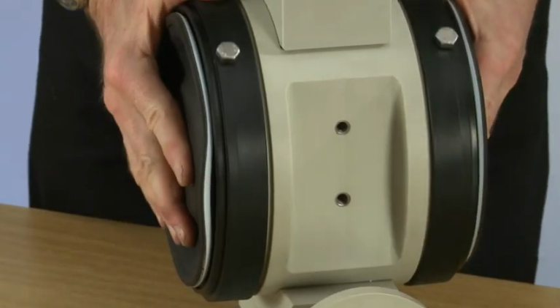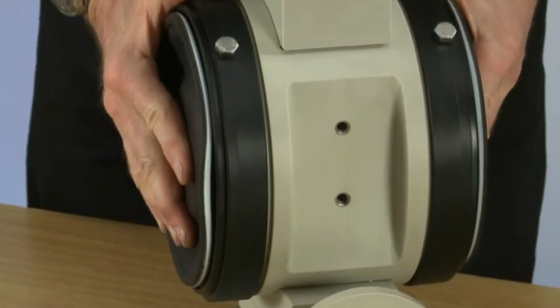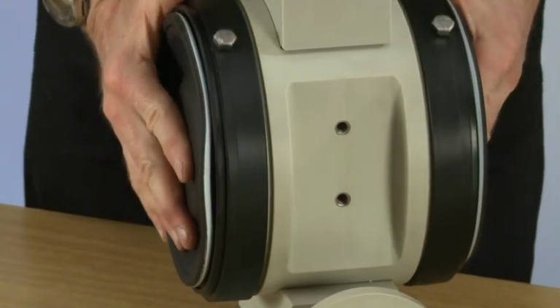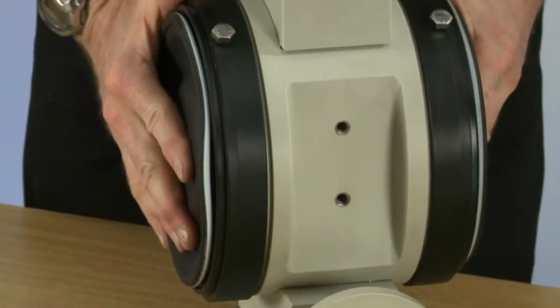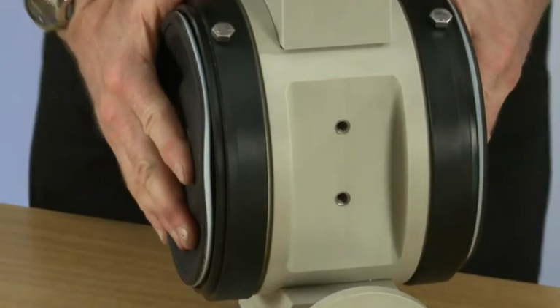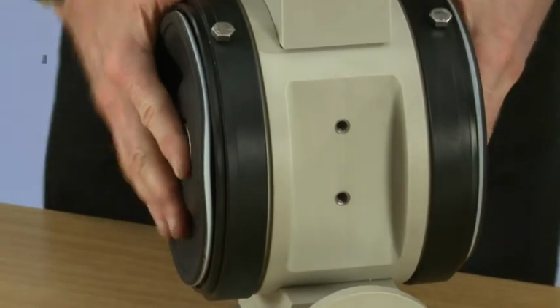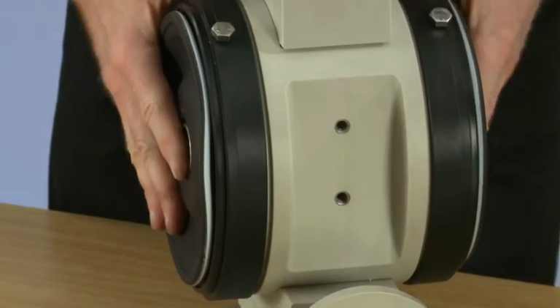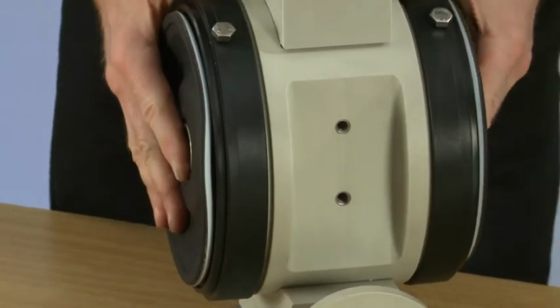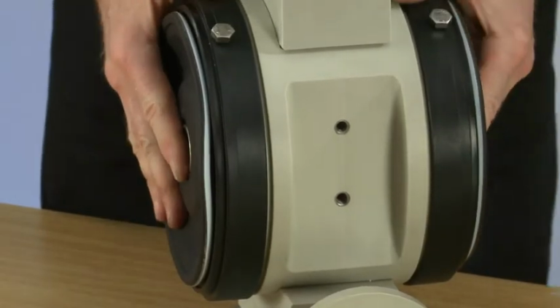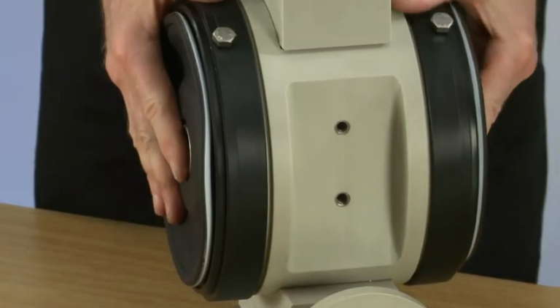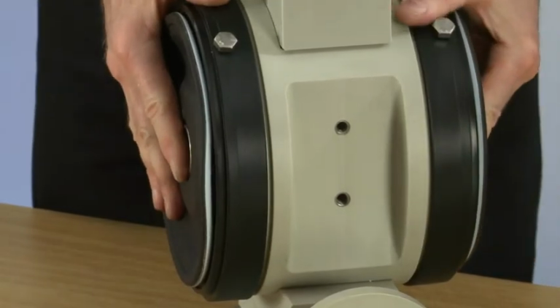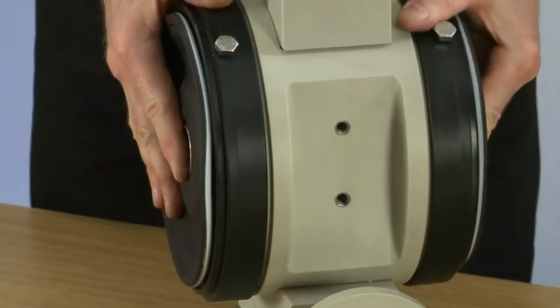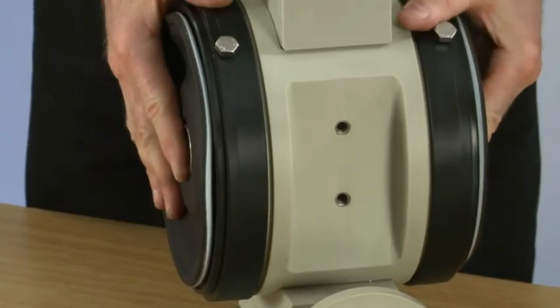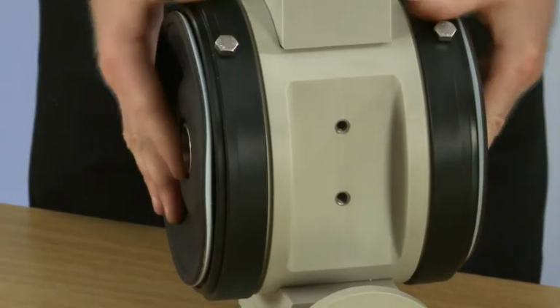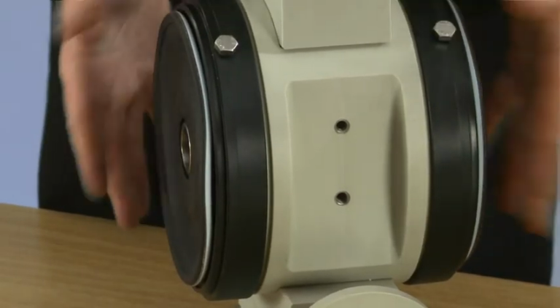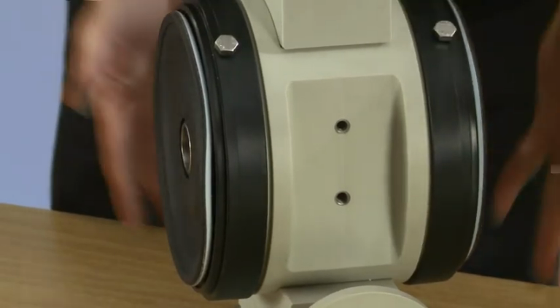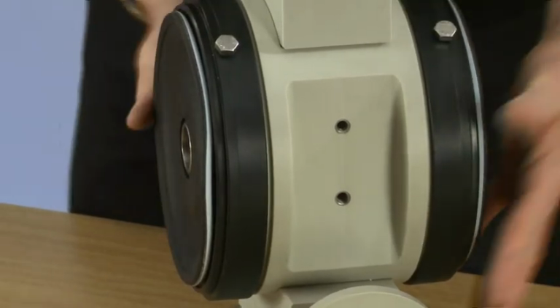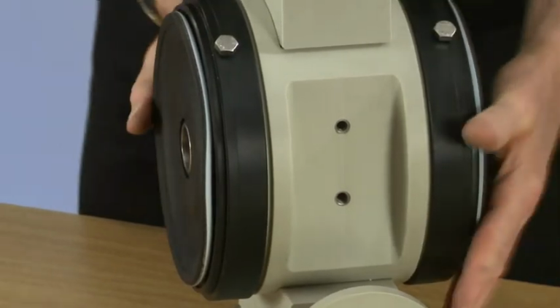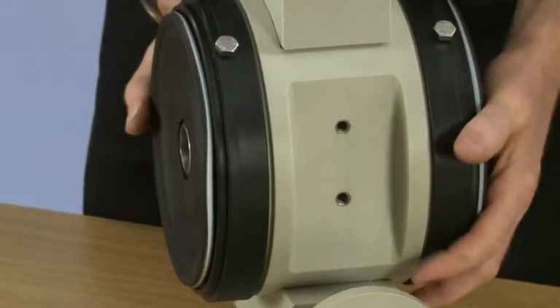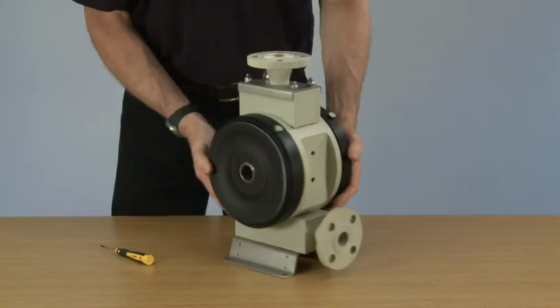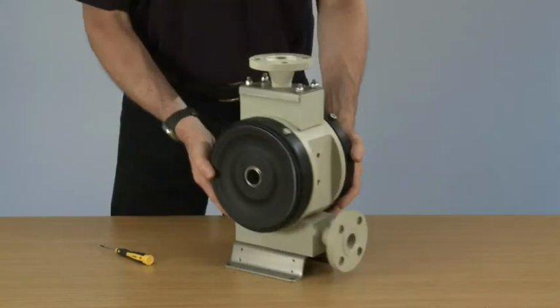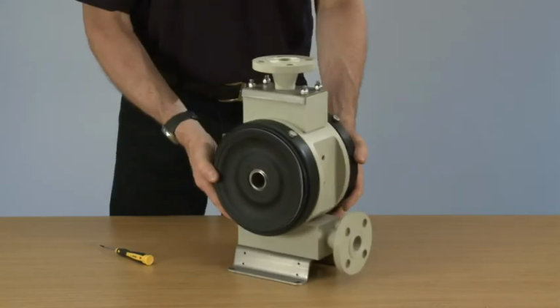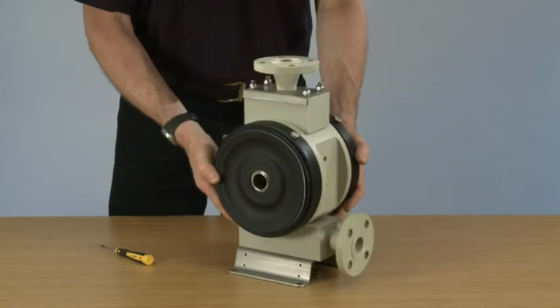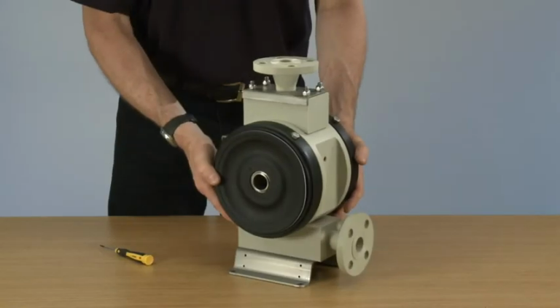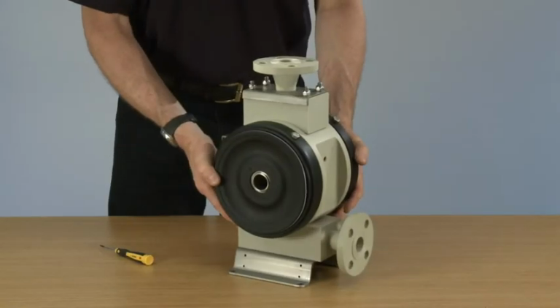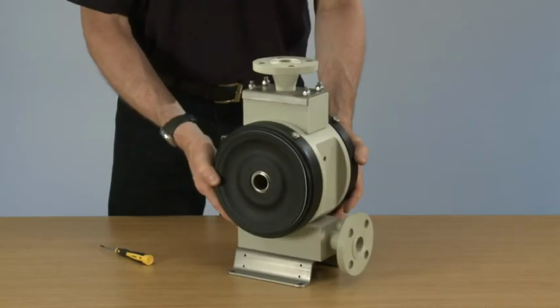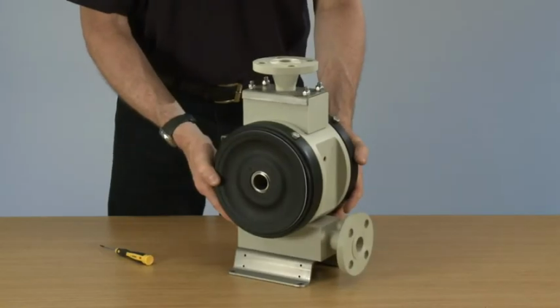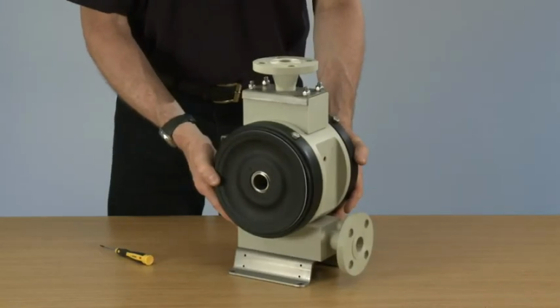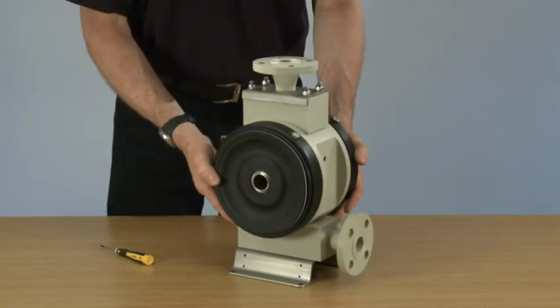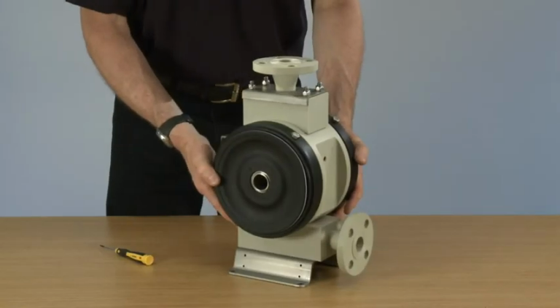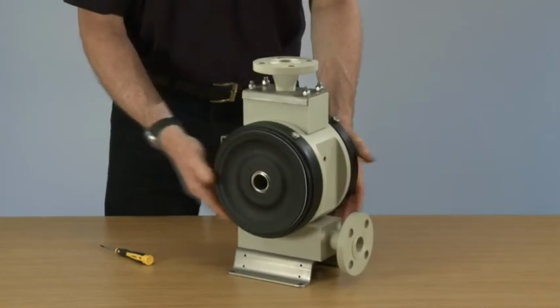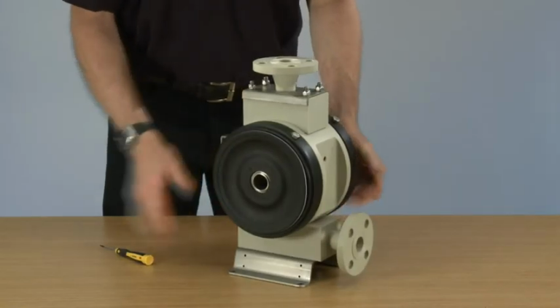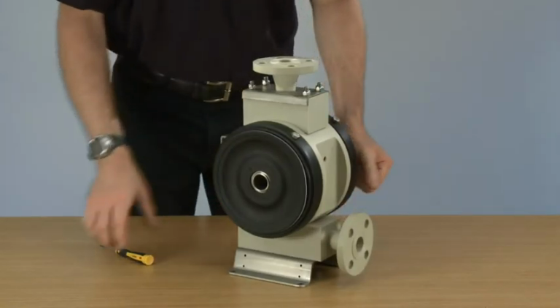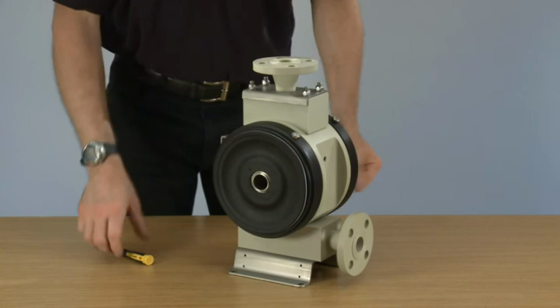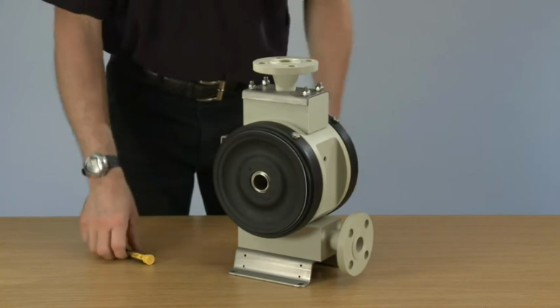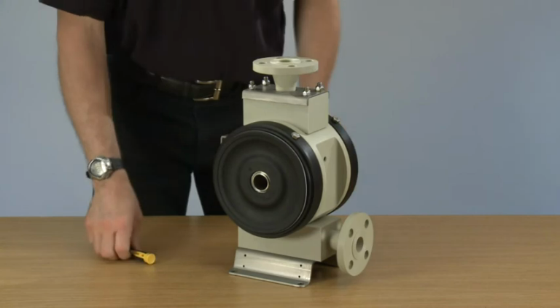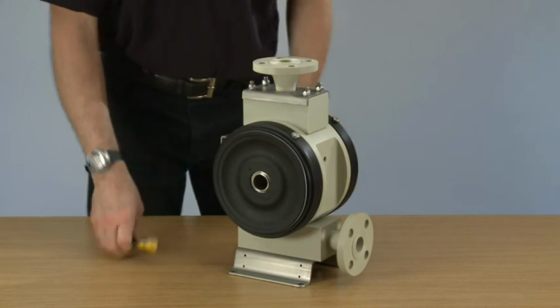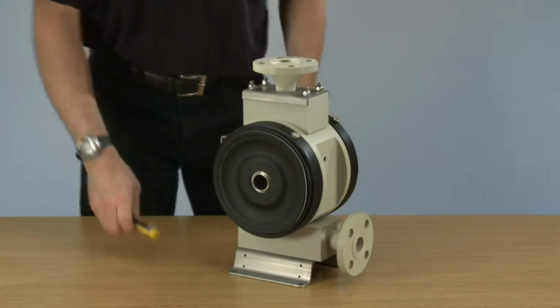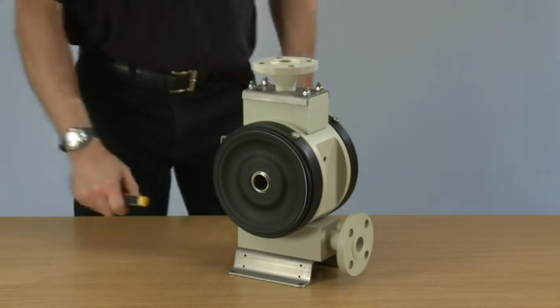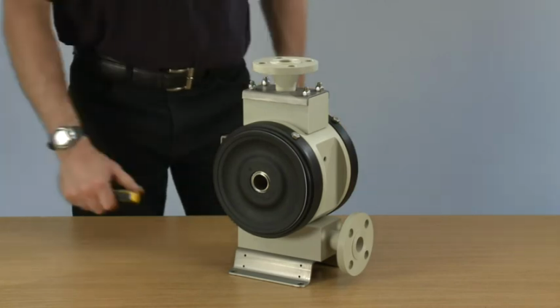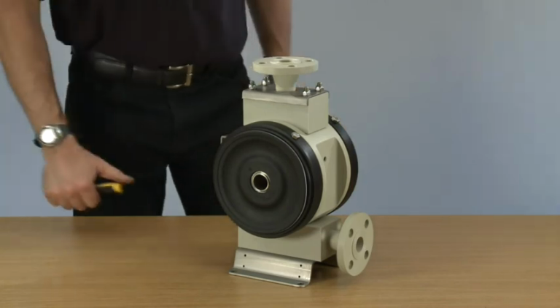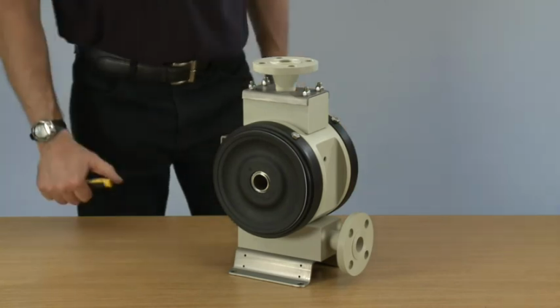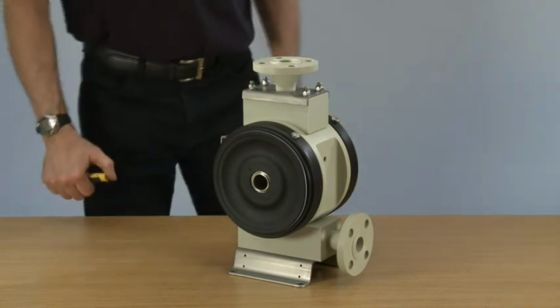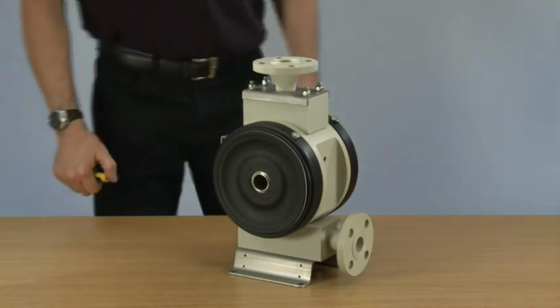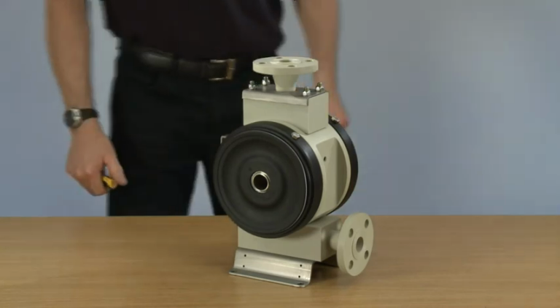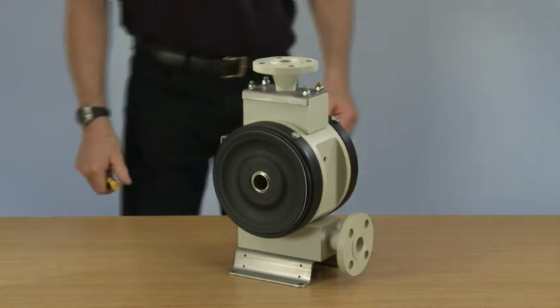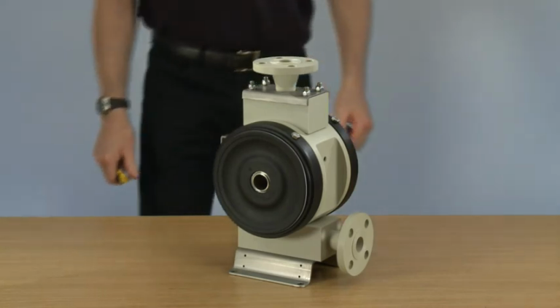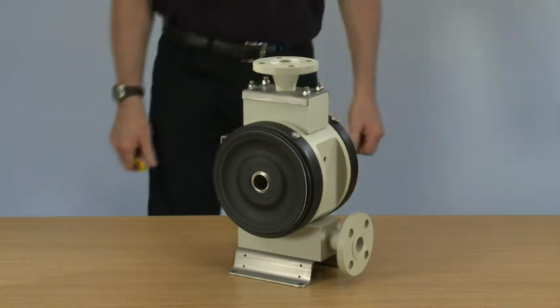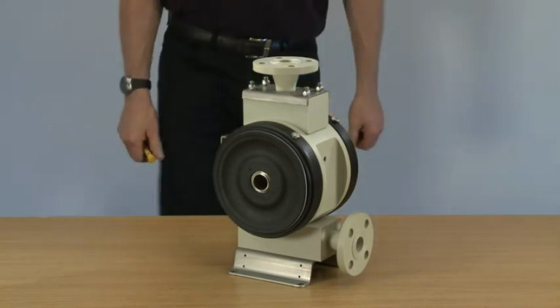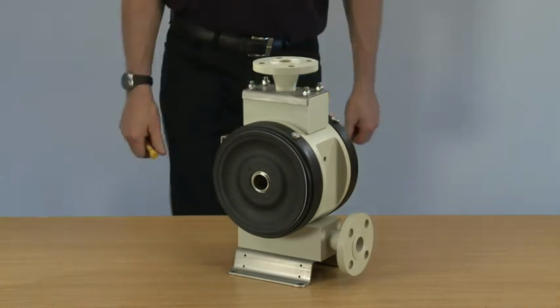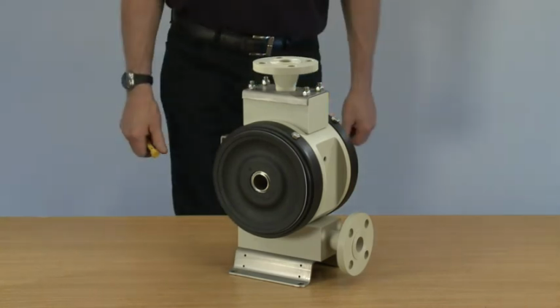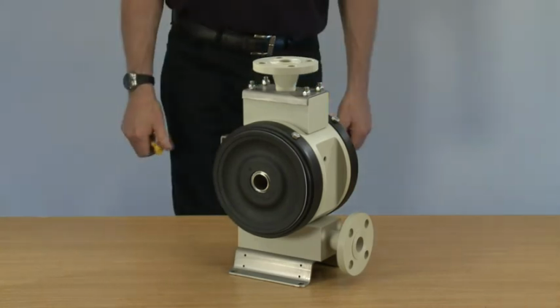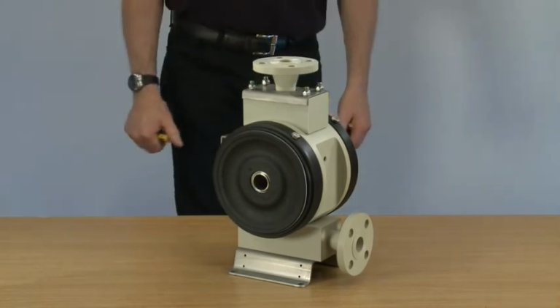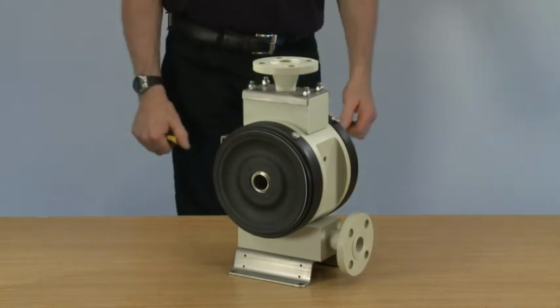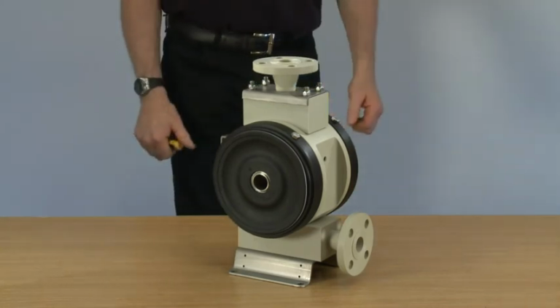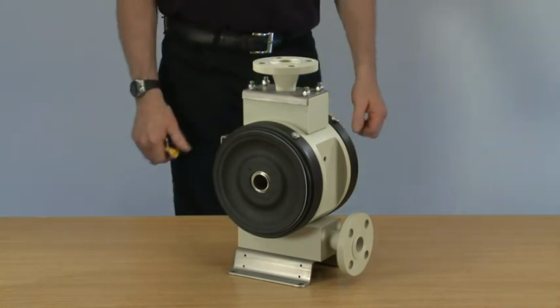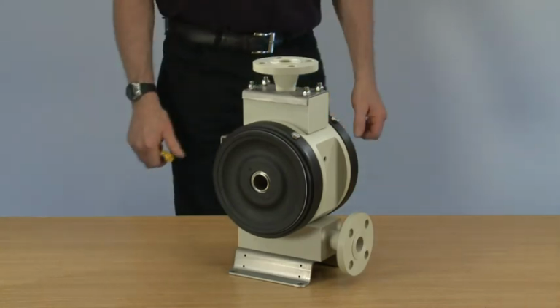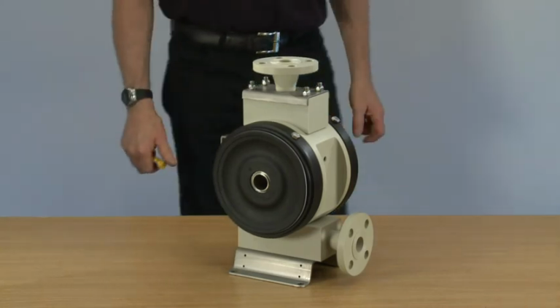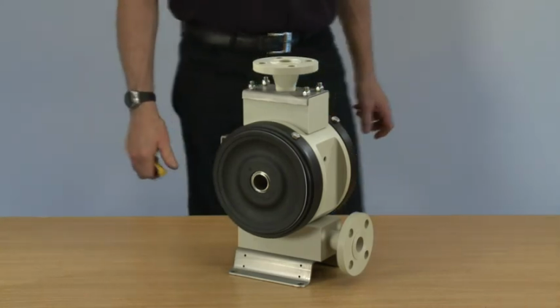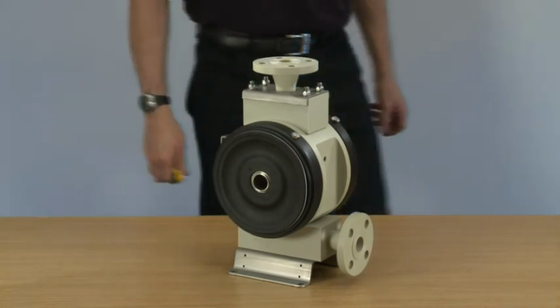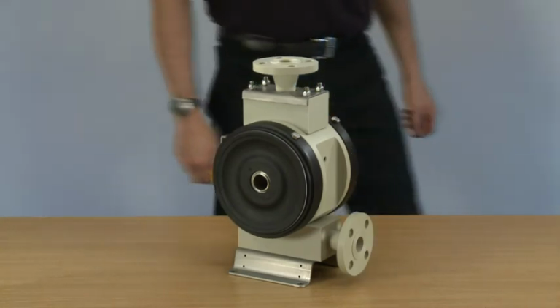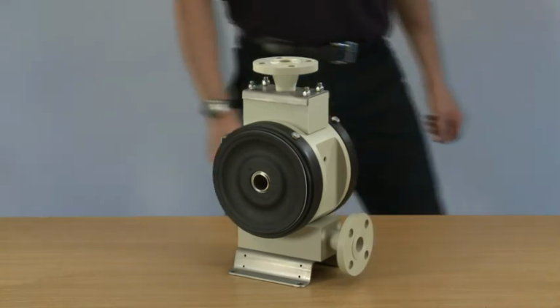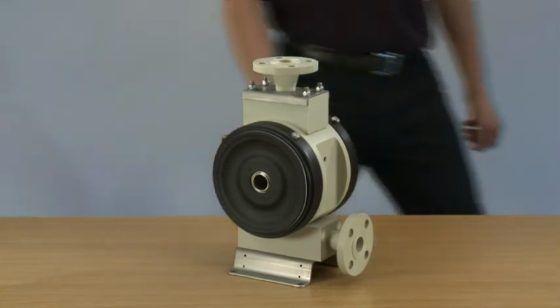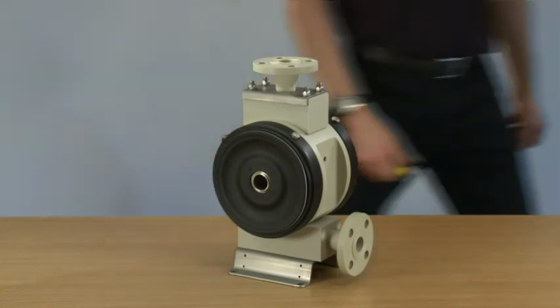Line up the barrier connections, and there we have completed the Guardian build-up.